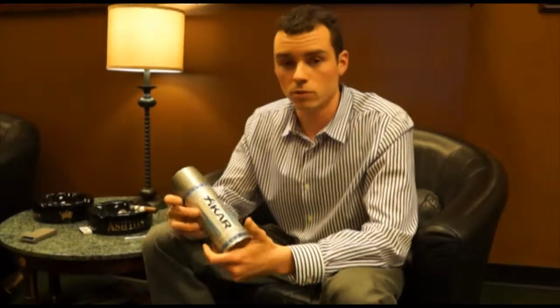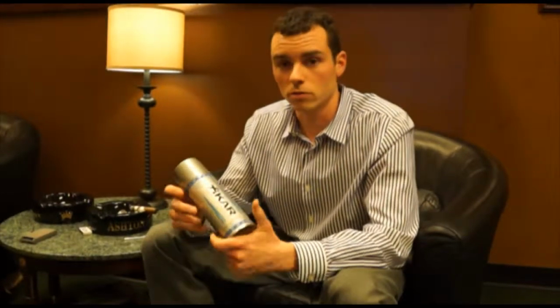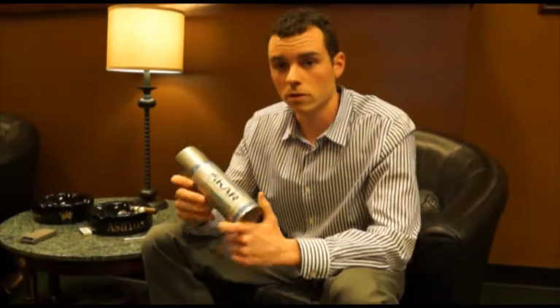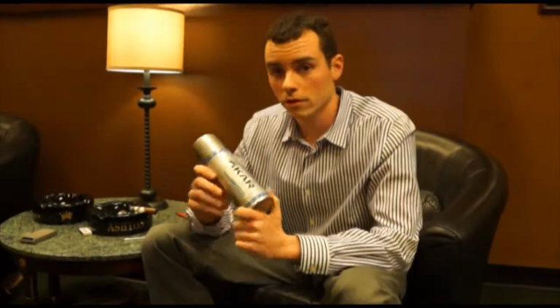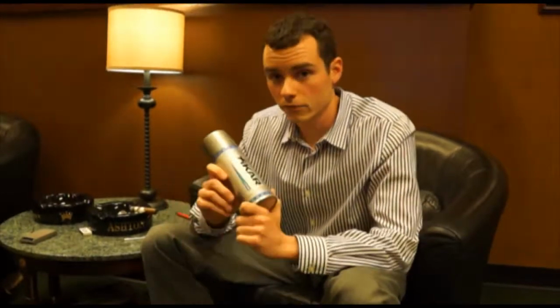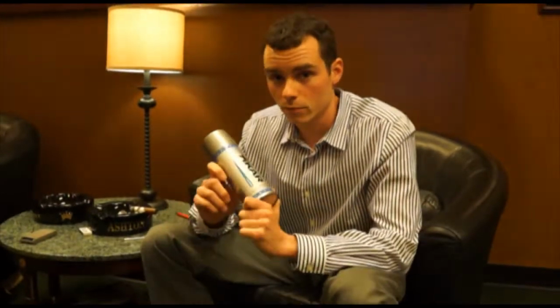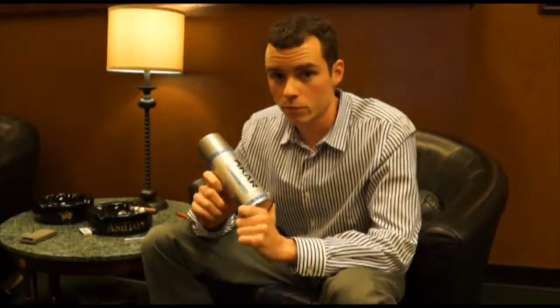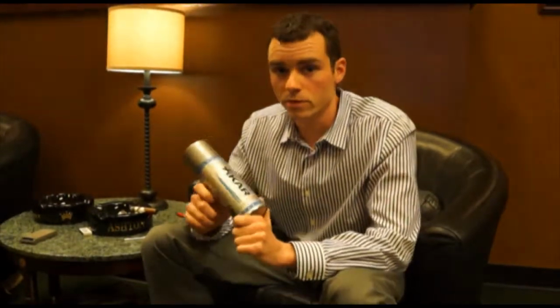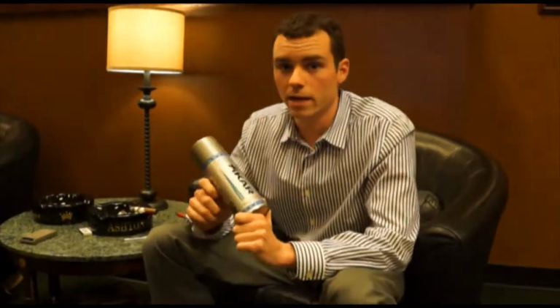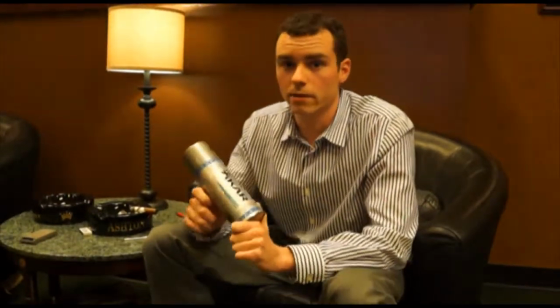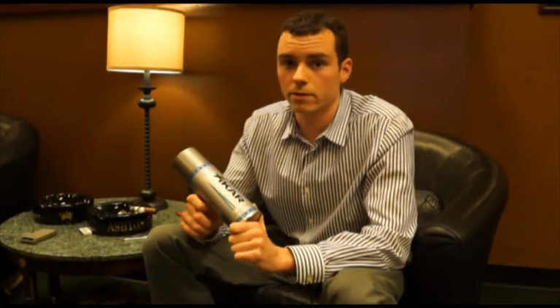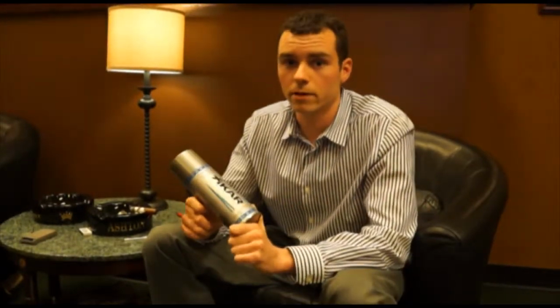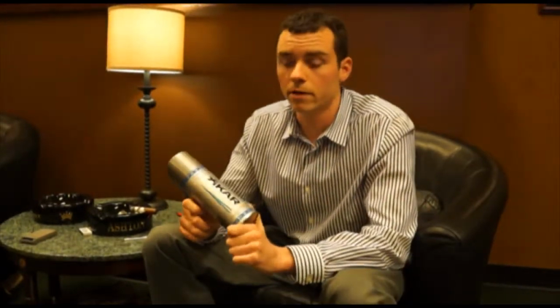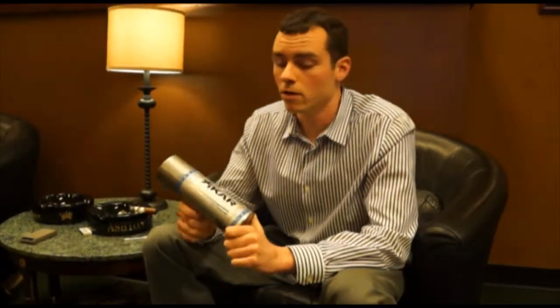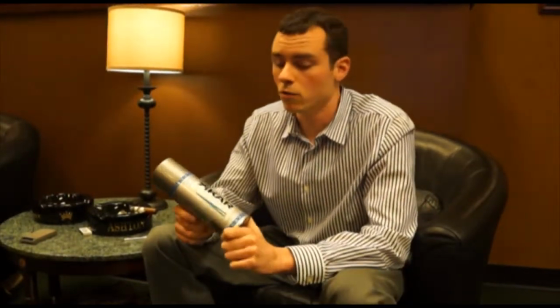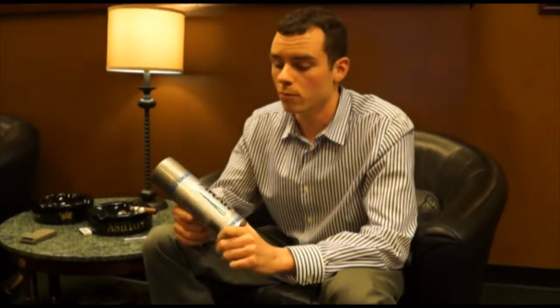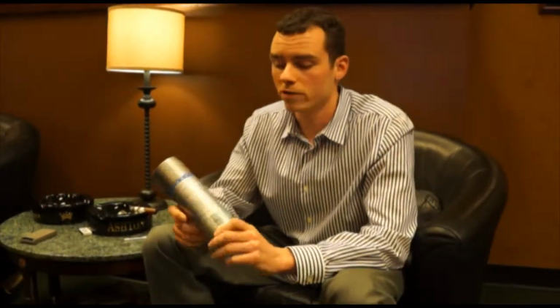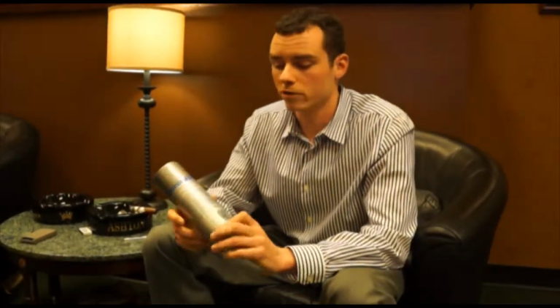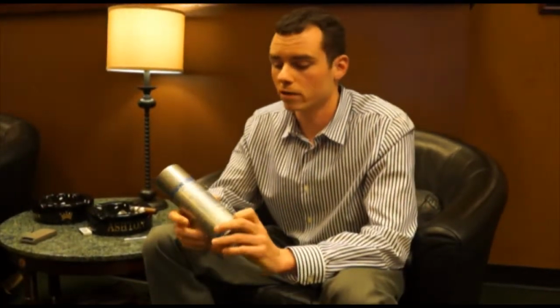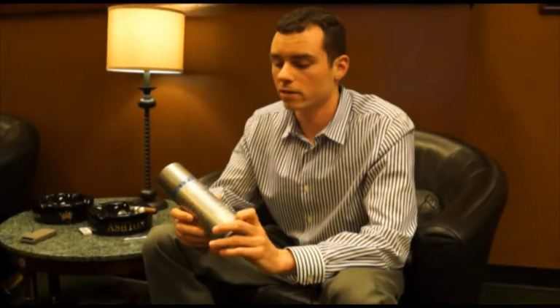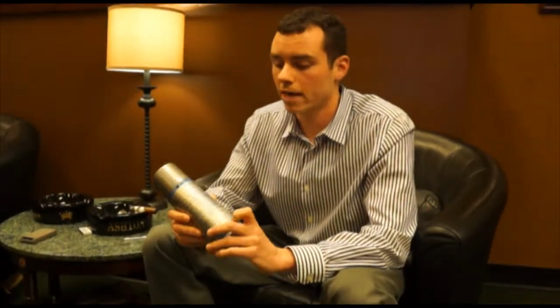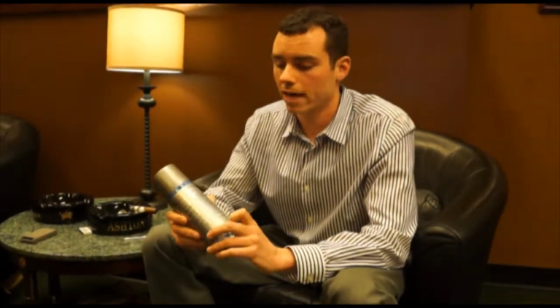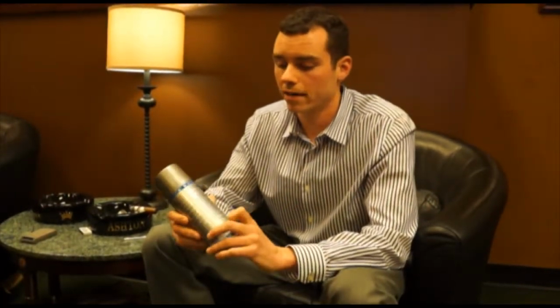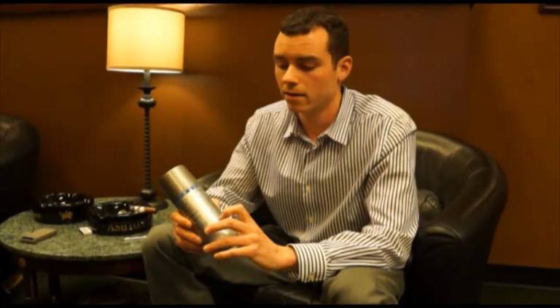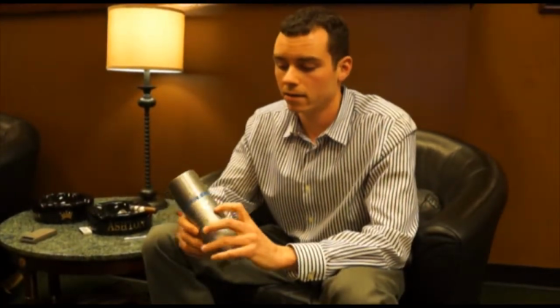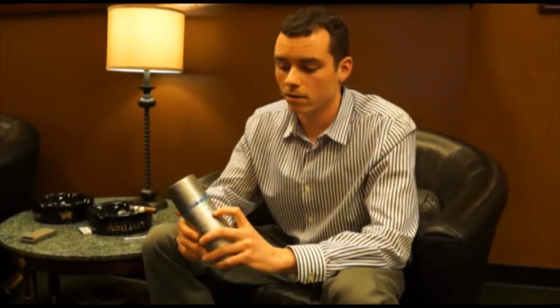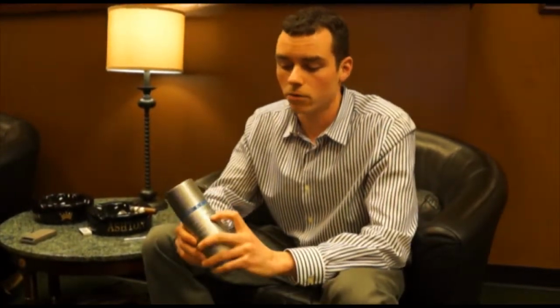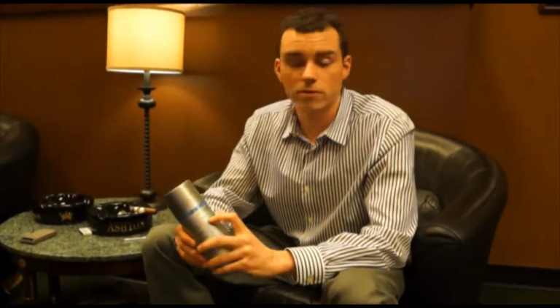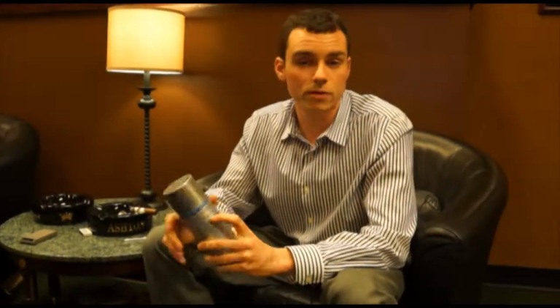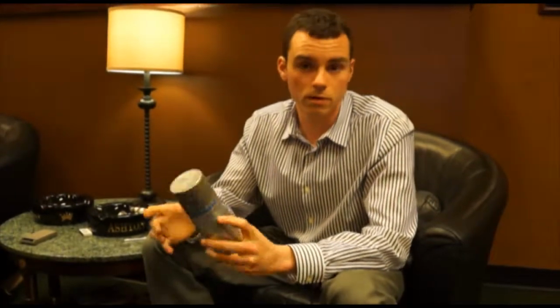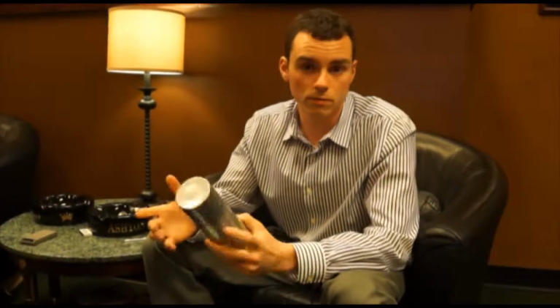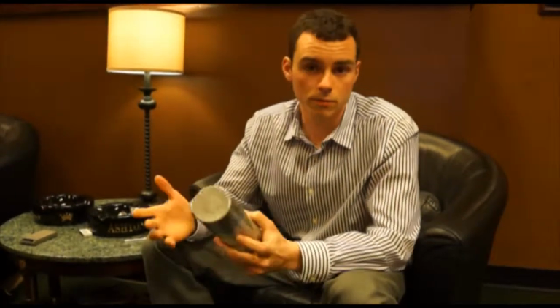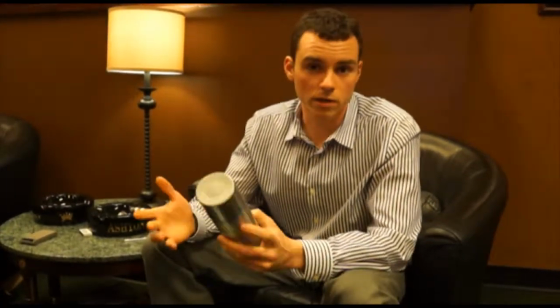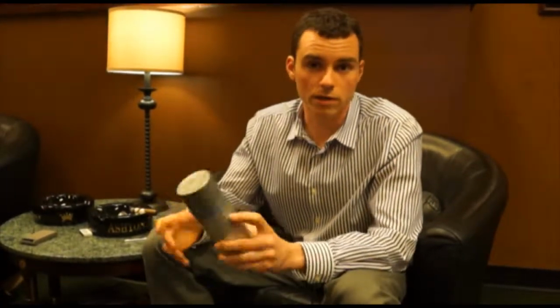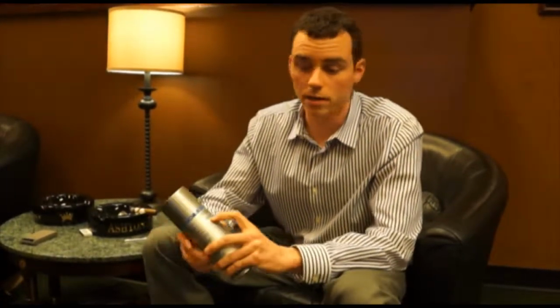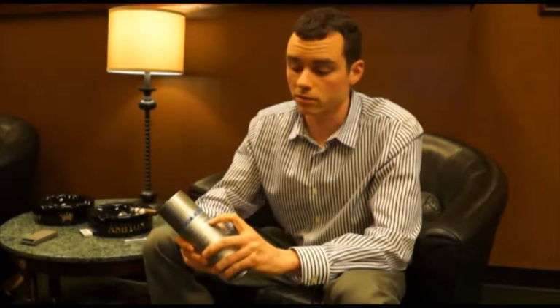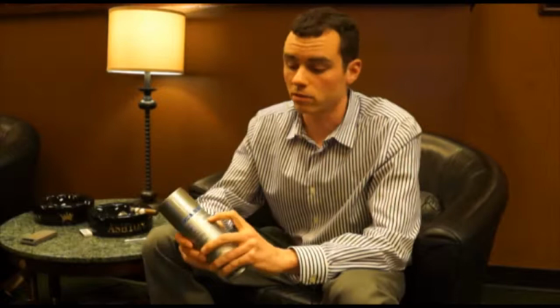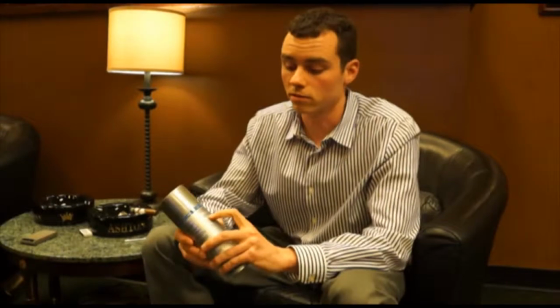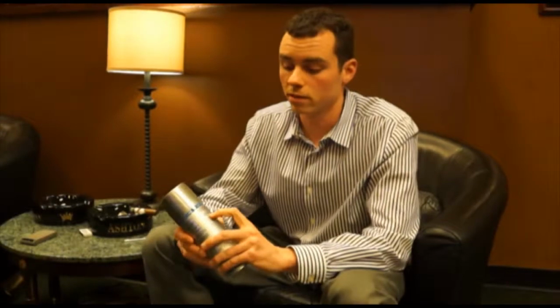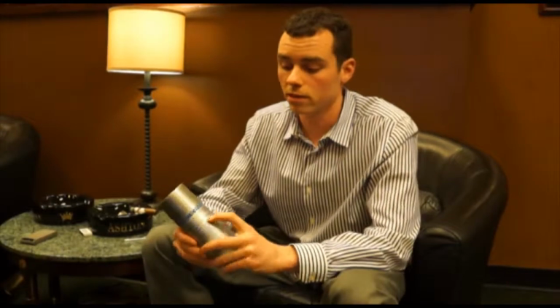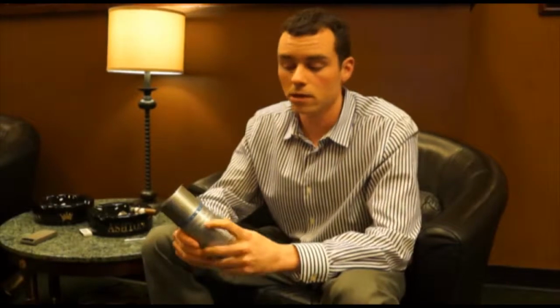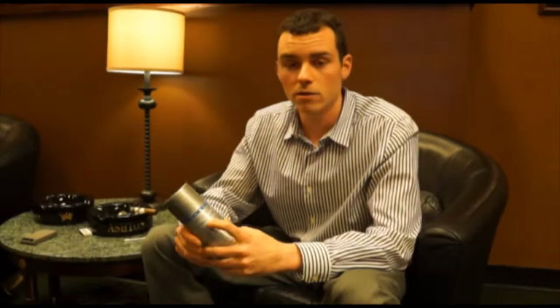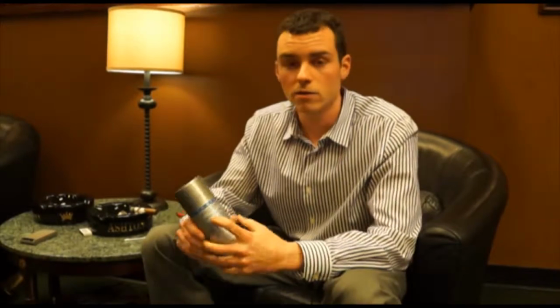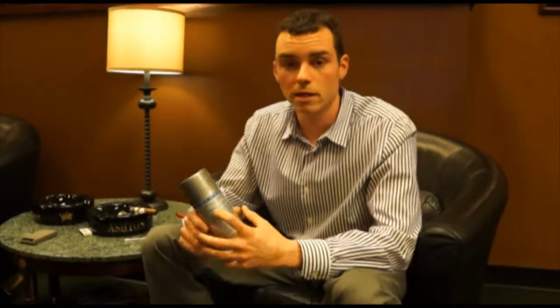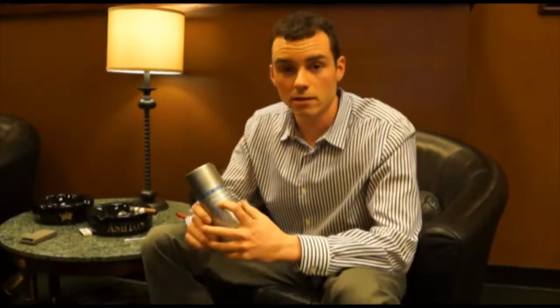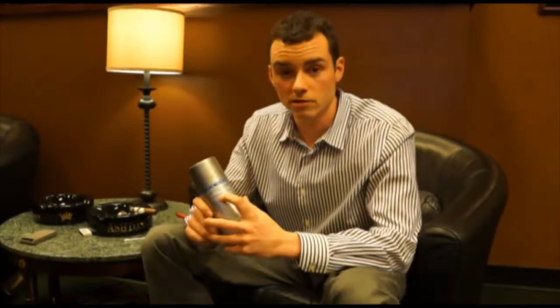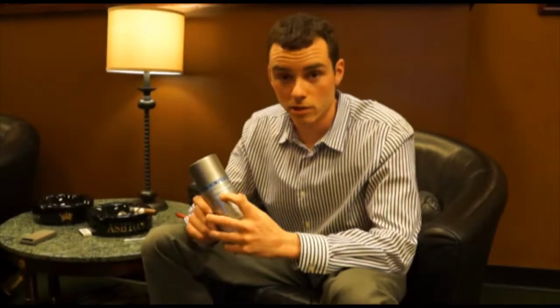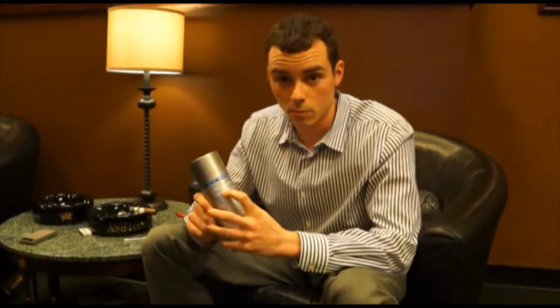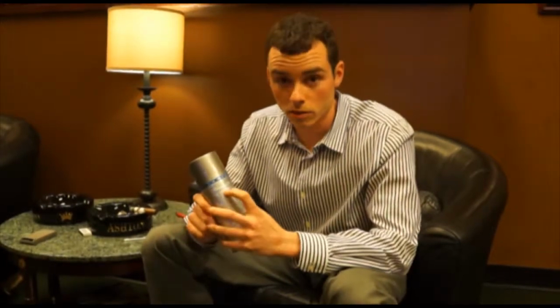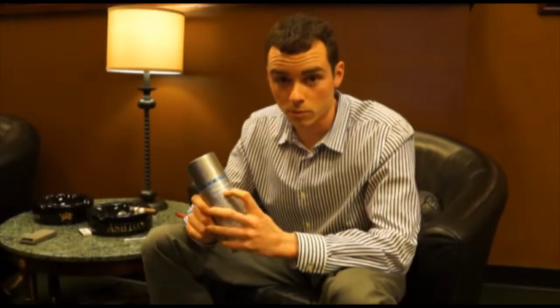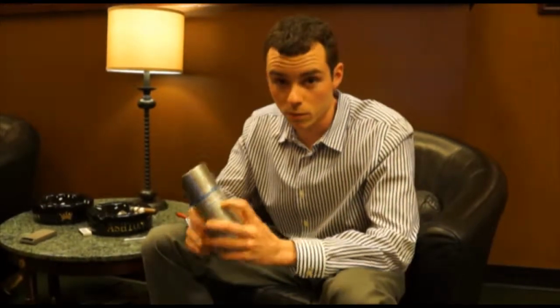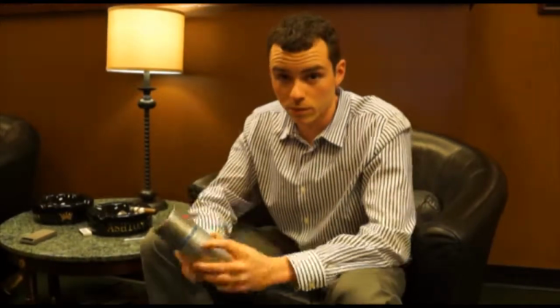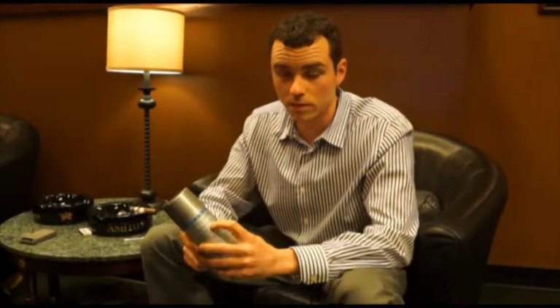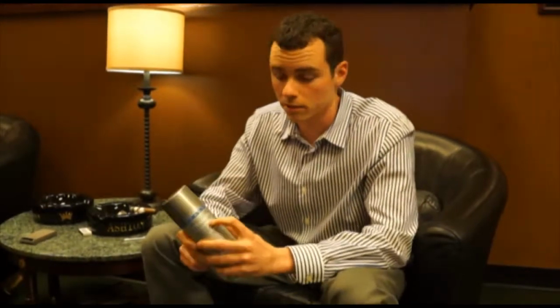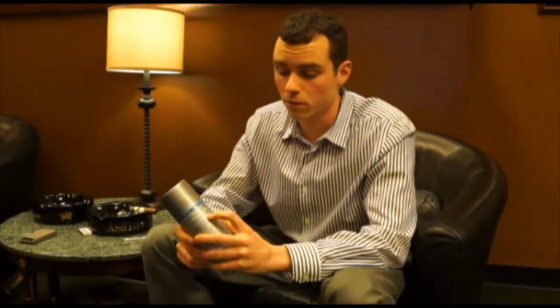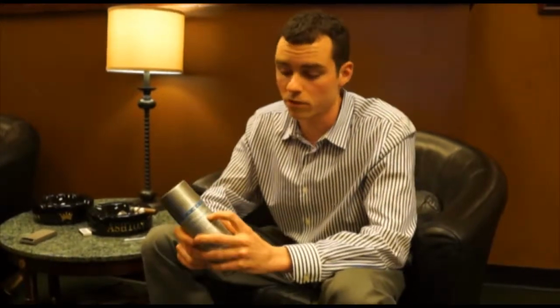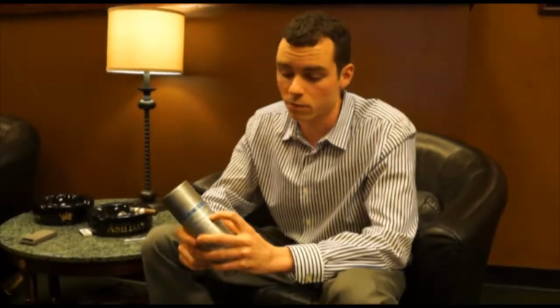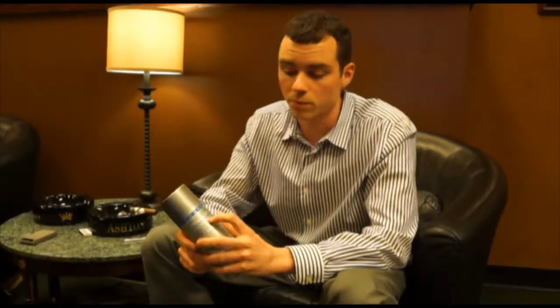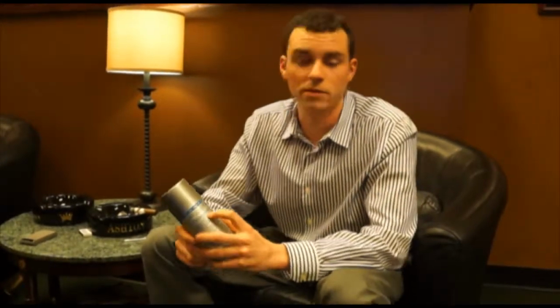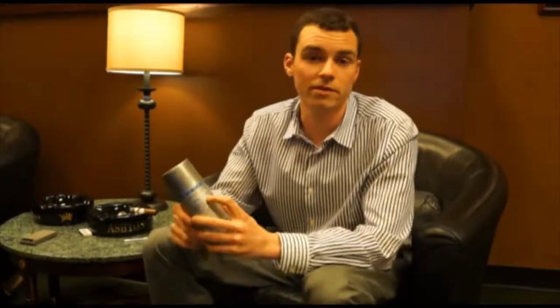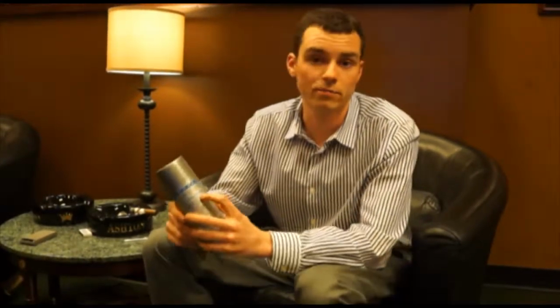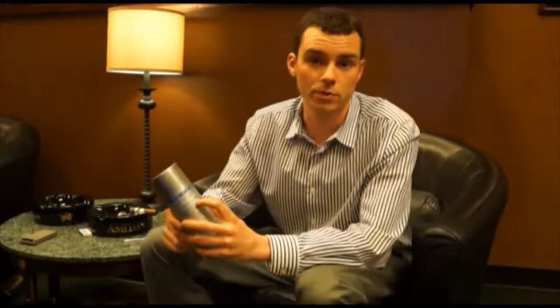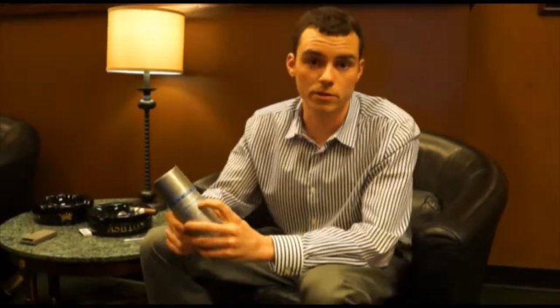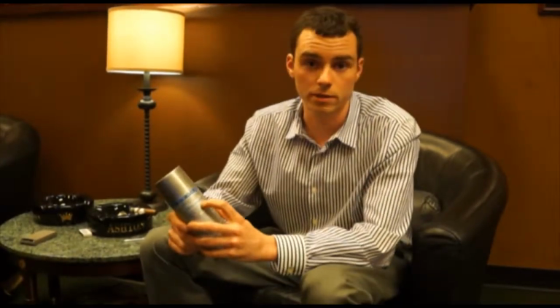So when you're looking for a butane out there, make sure on the can or even on their website they list their parts per million of impurities.